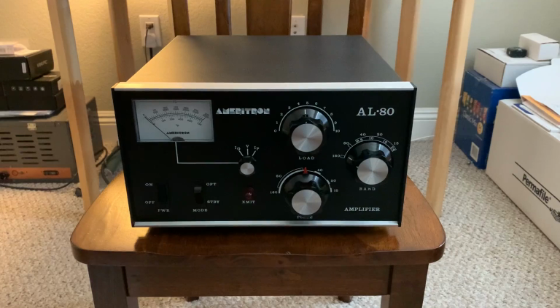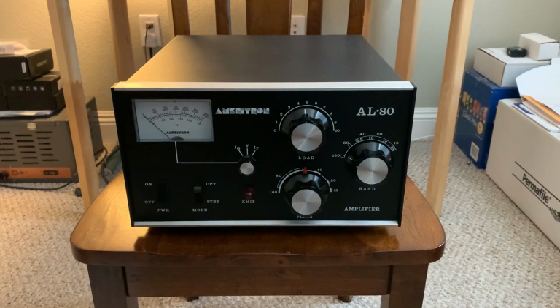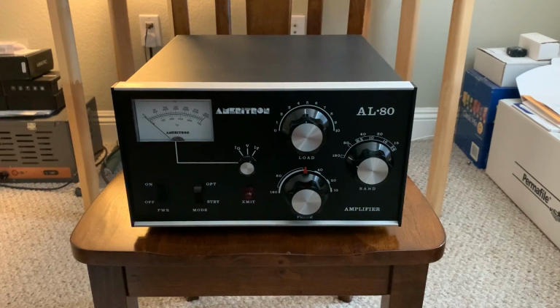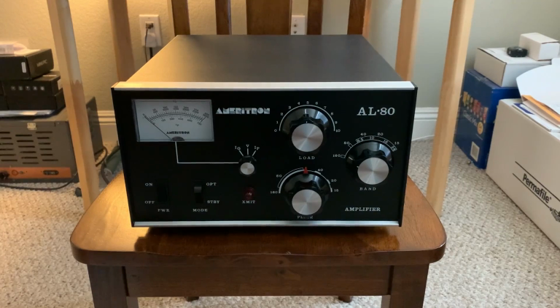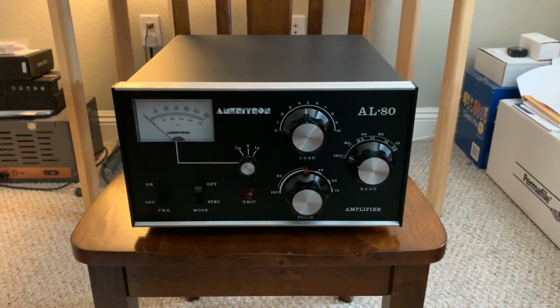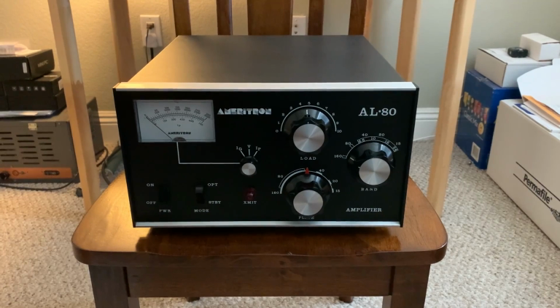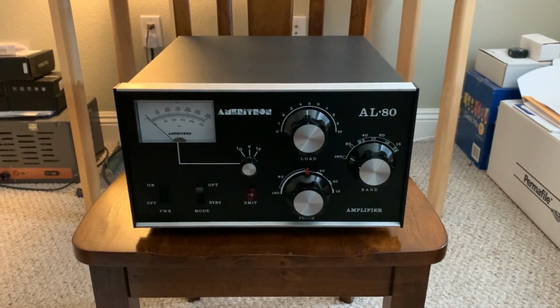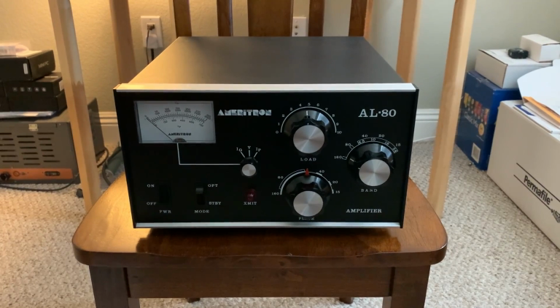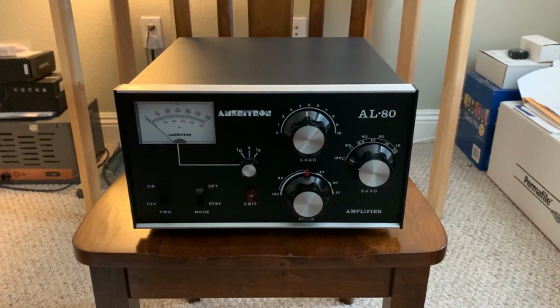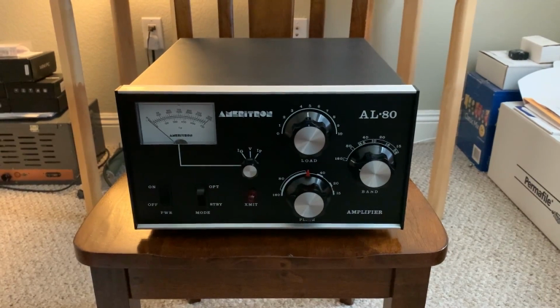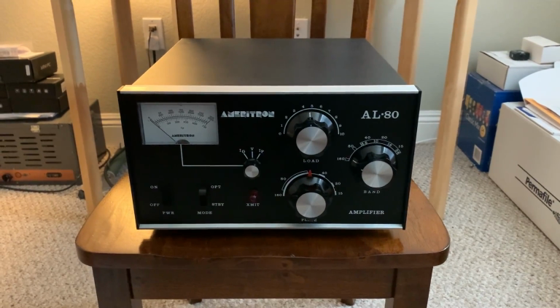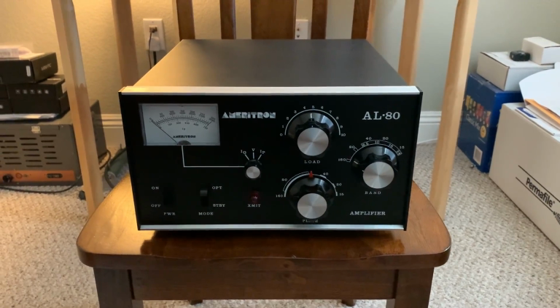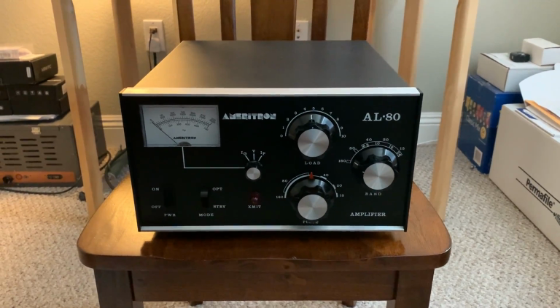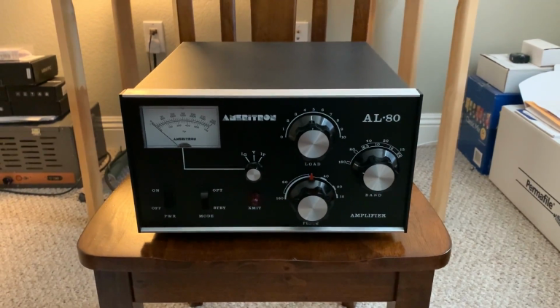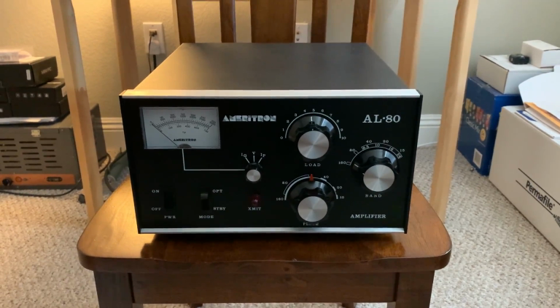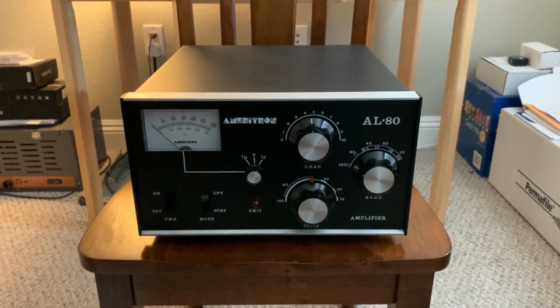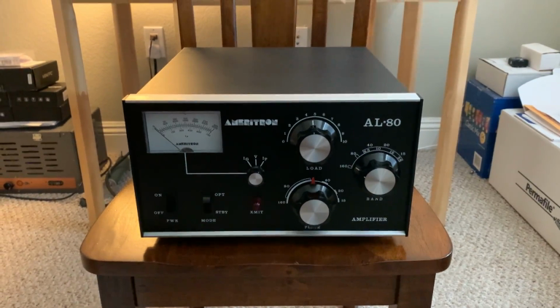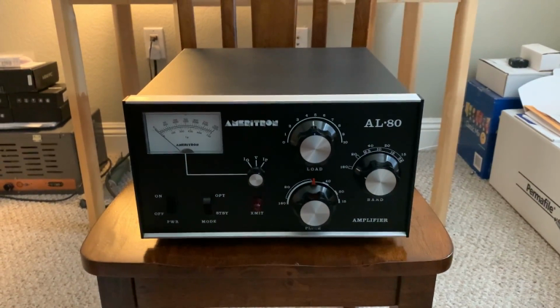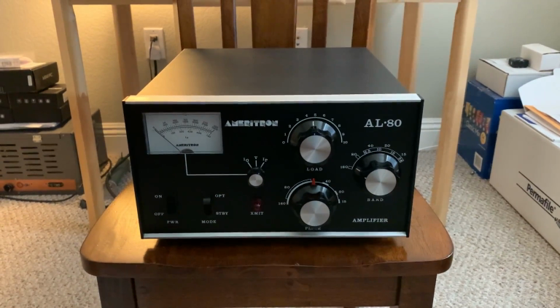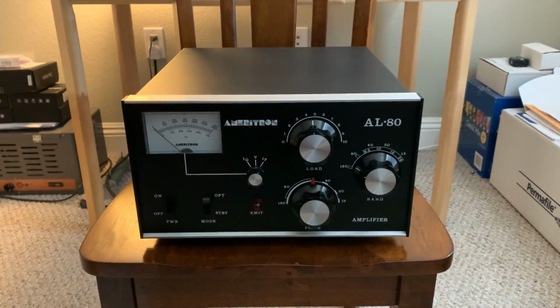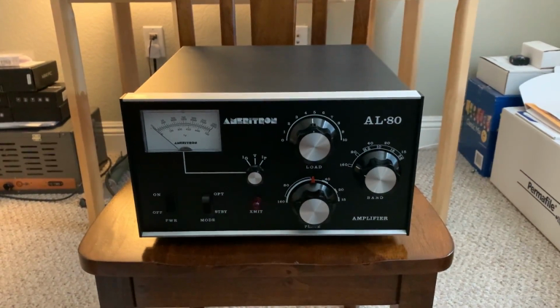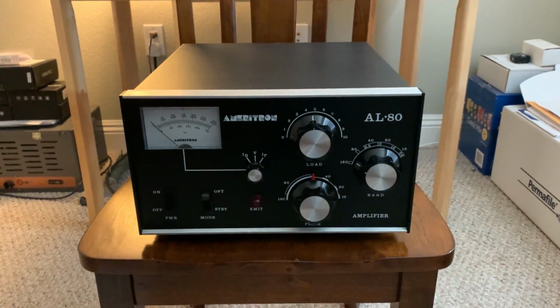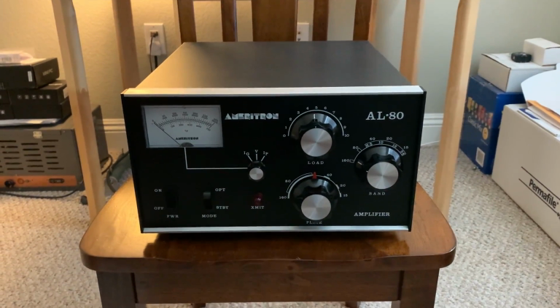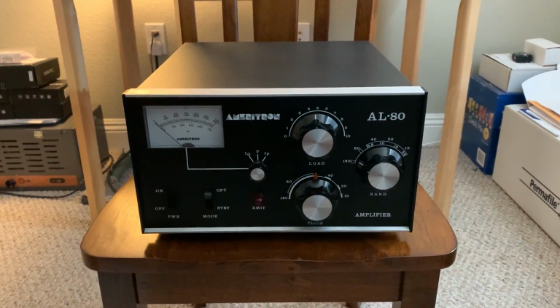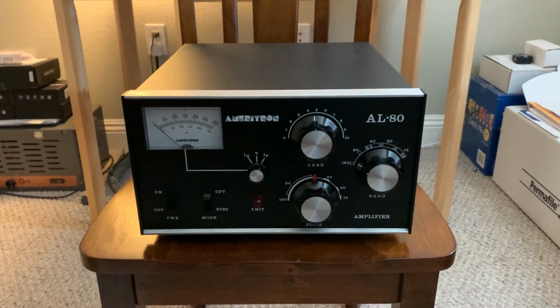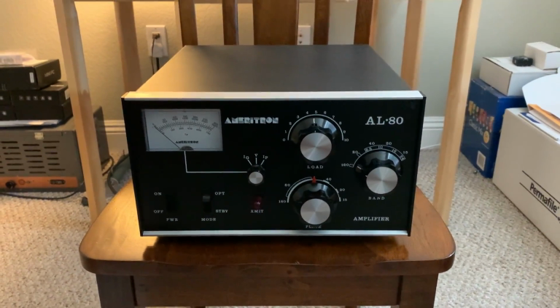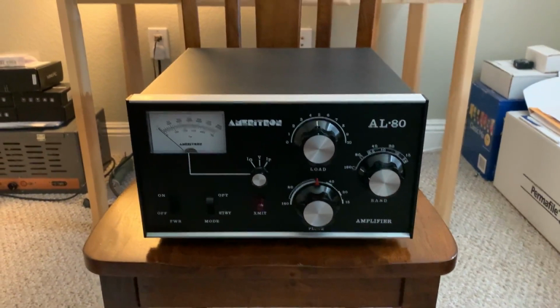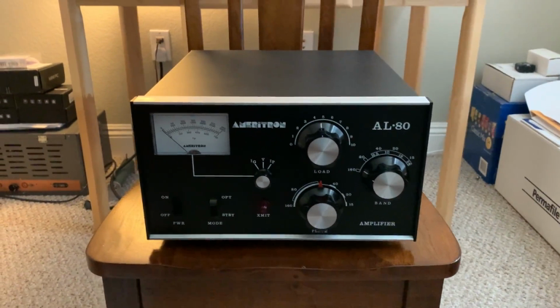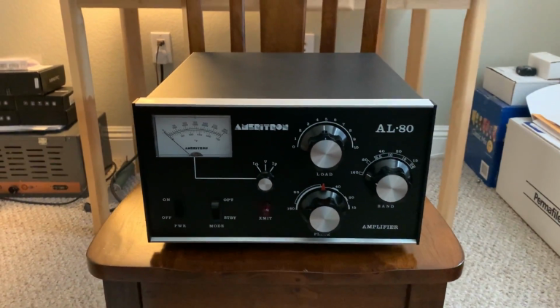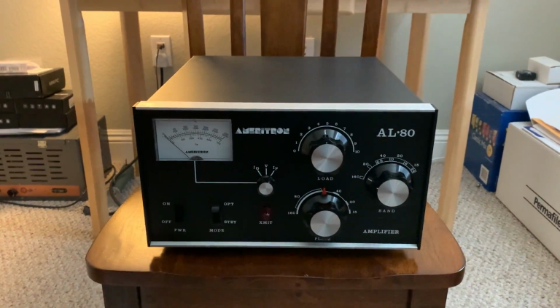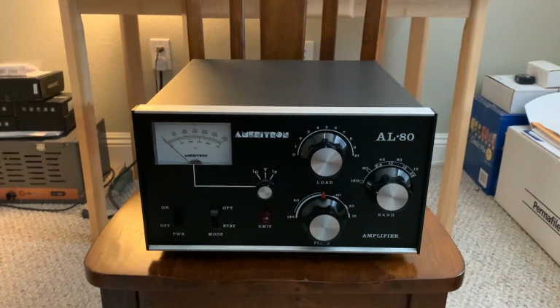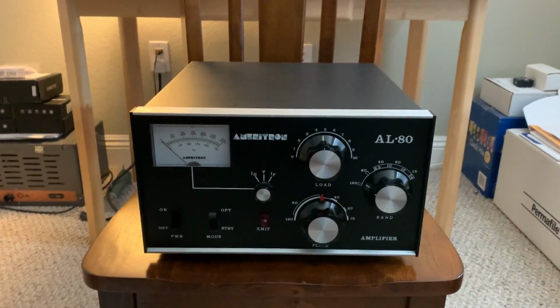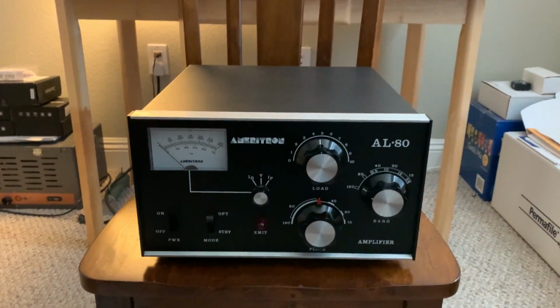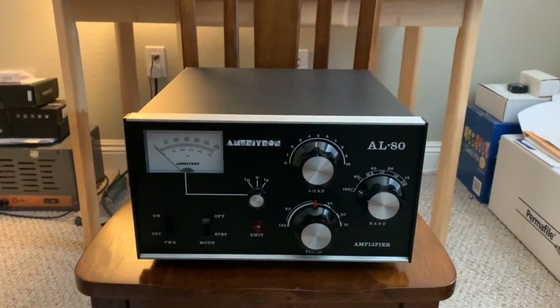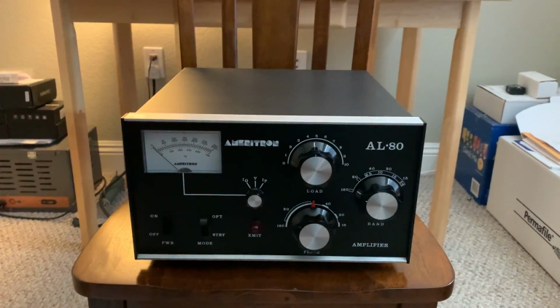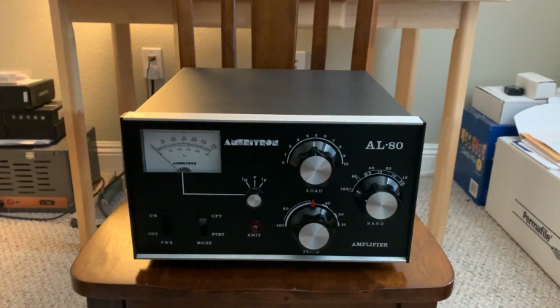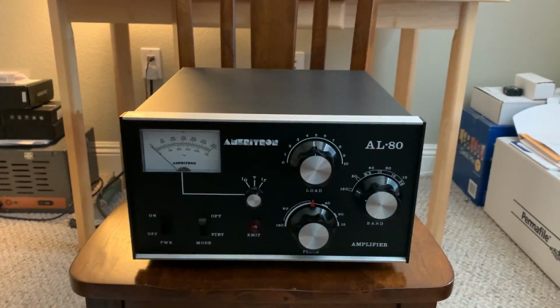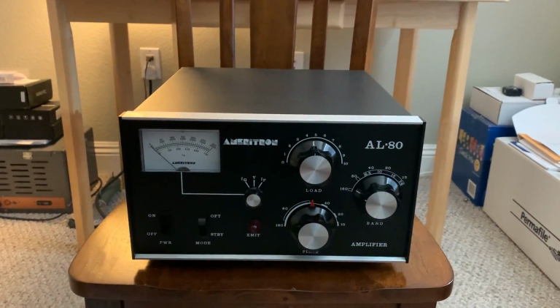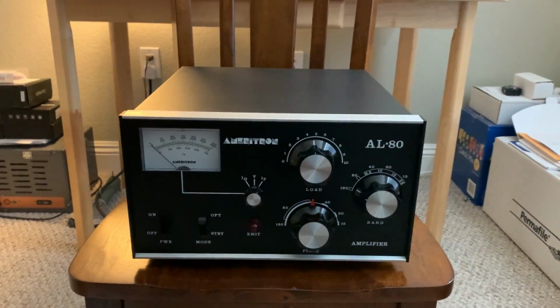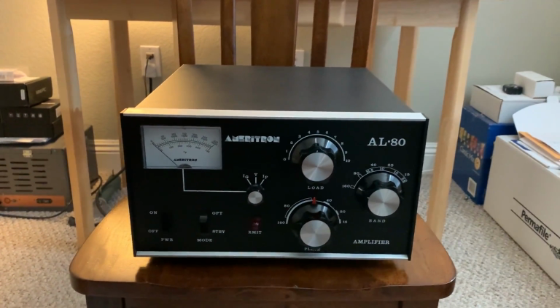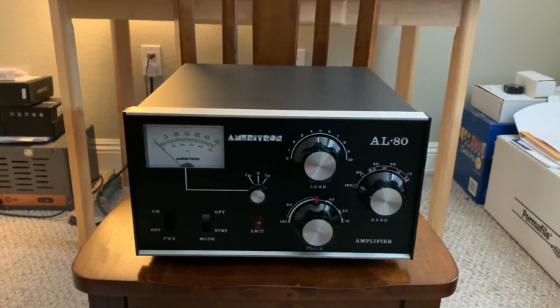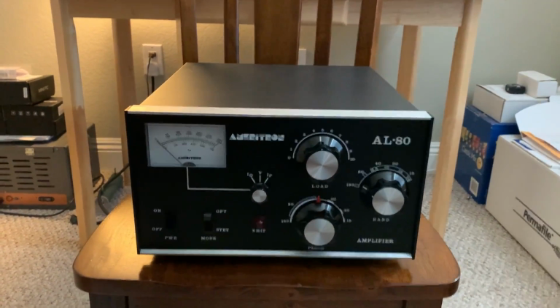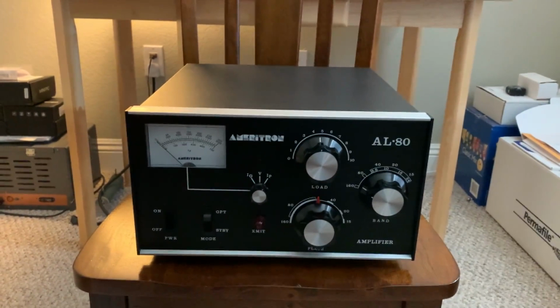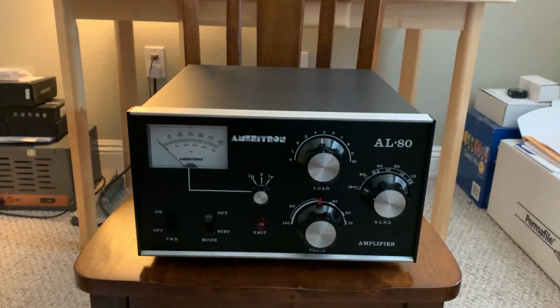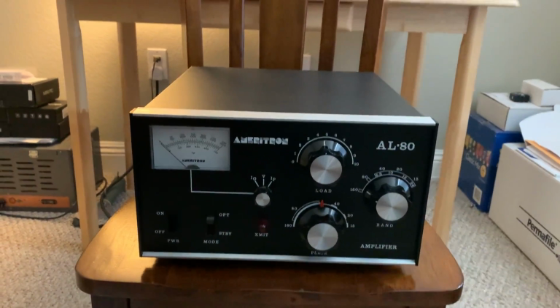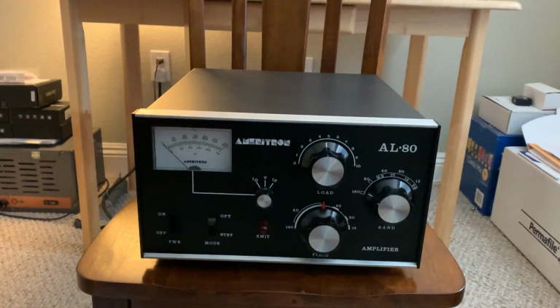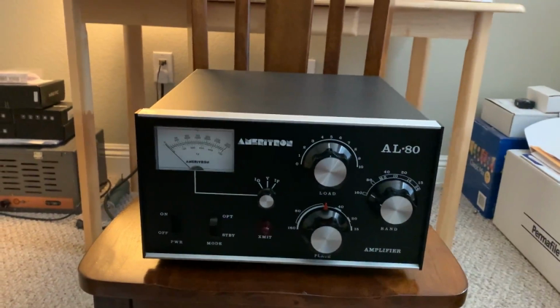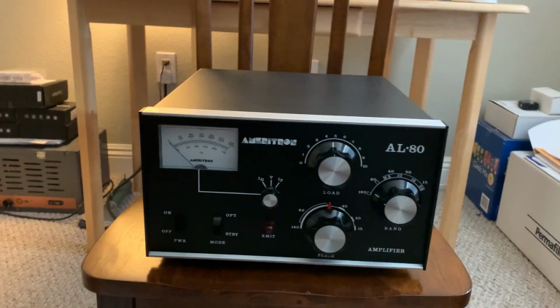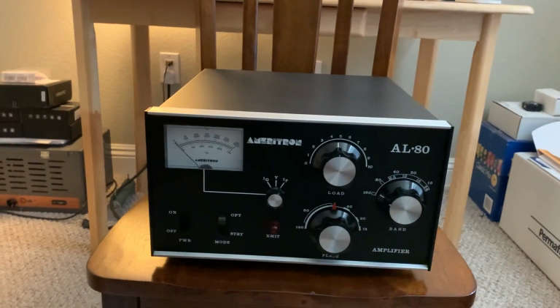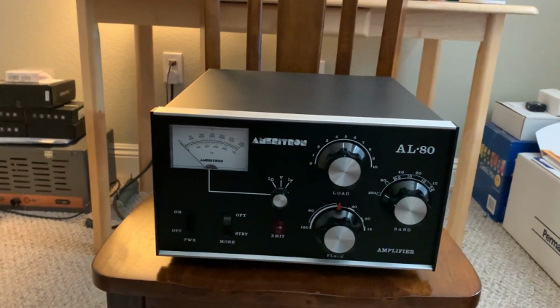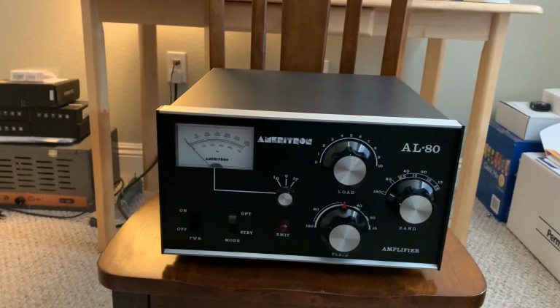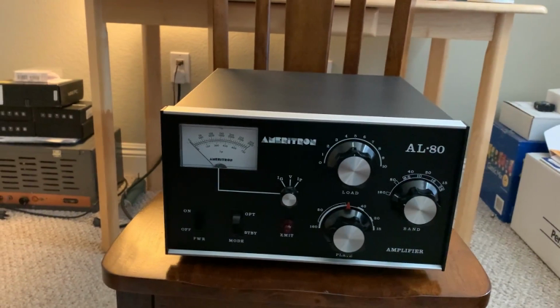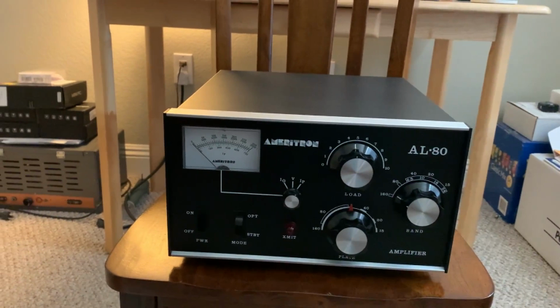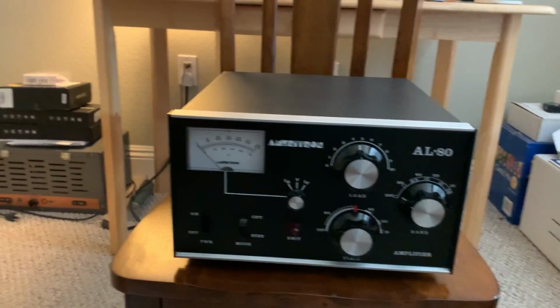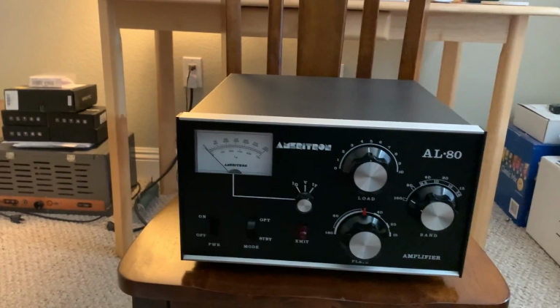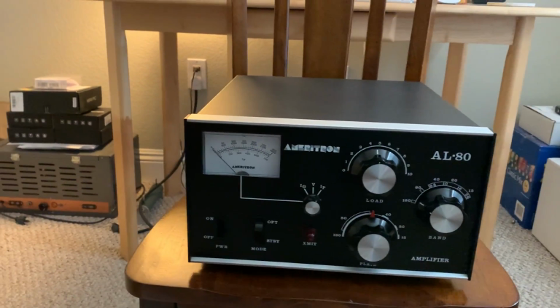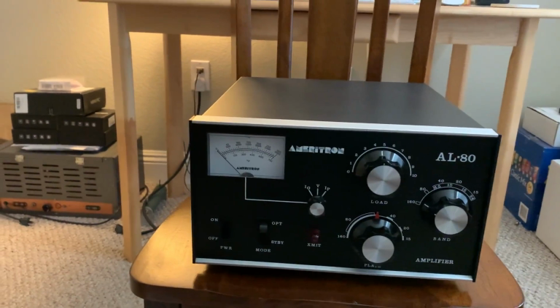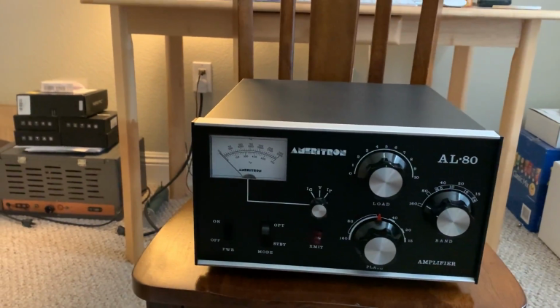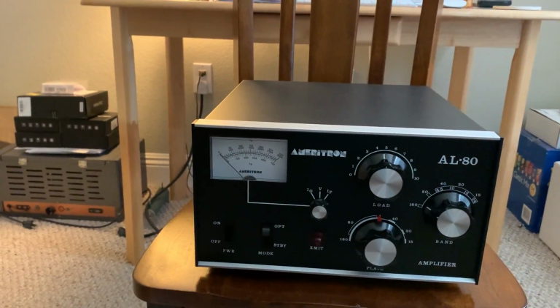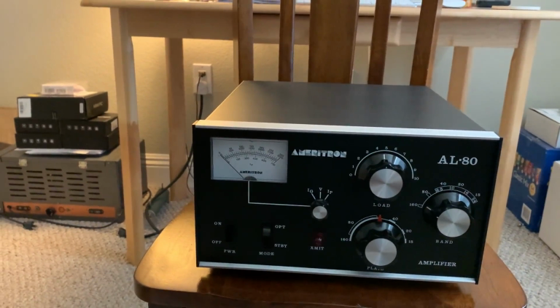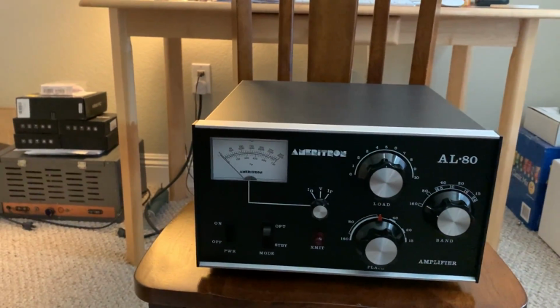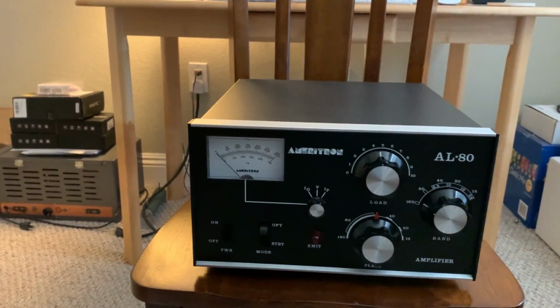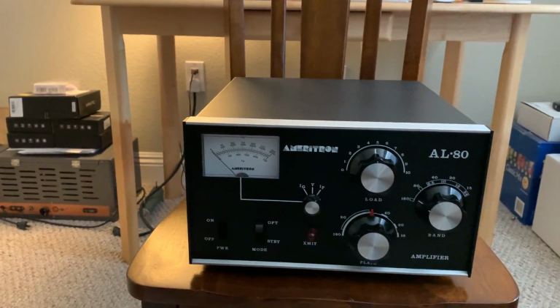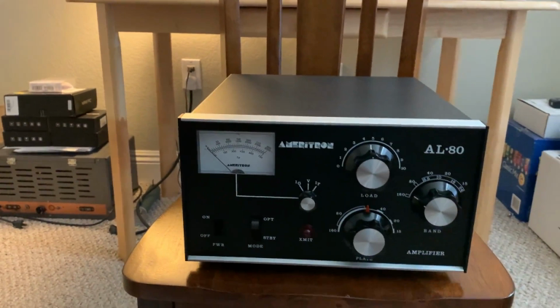Hey, hey, it's W5HRO. Here's the linear I was talking about in my other video. It just arrived today.